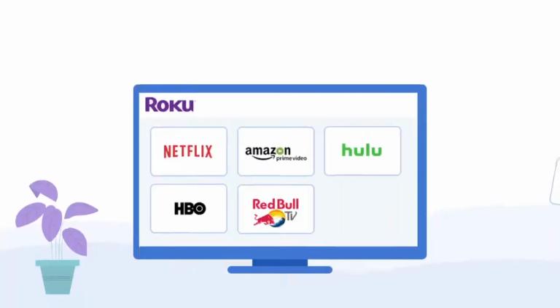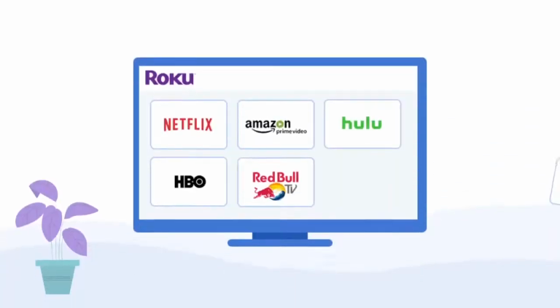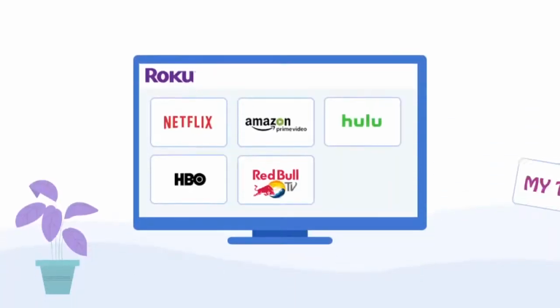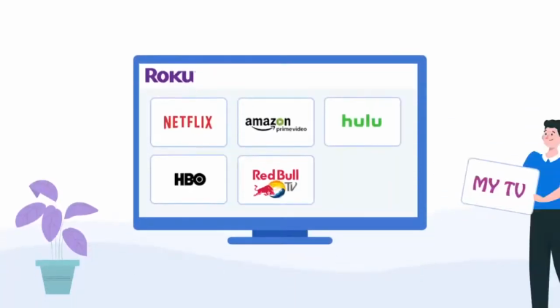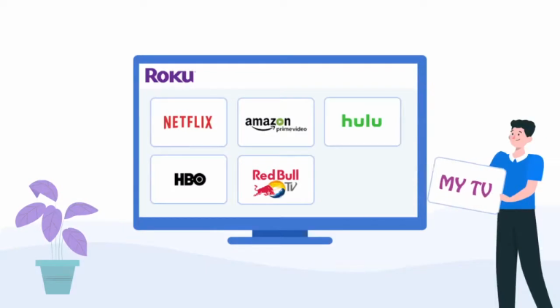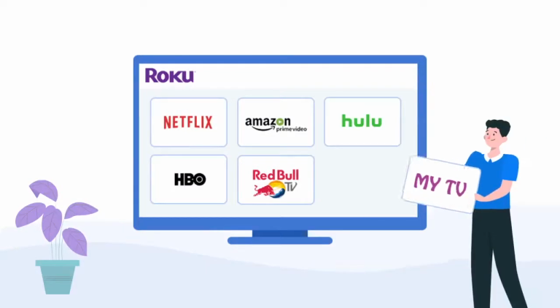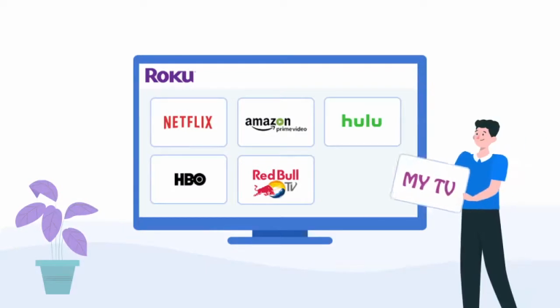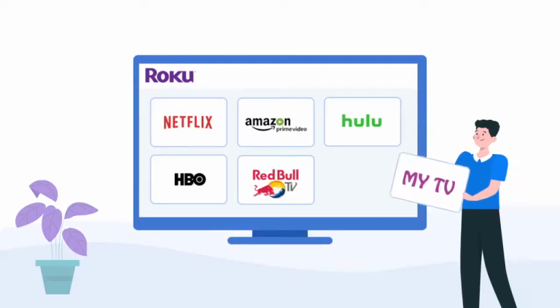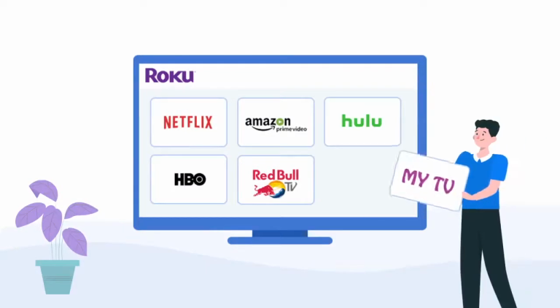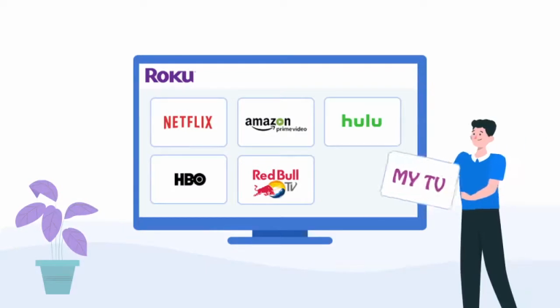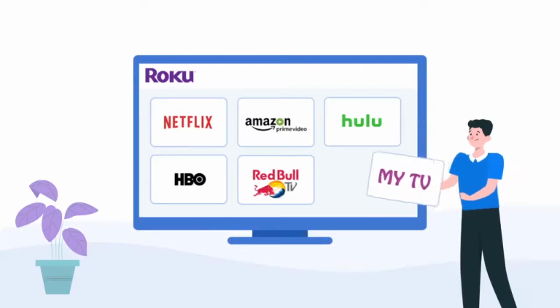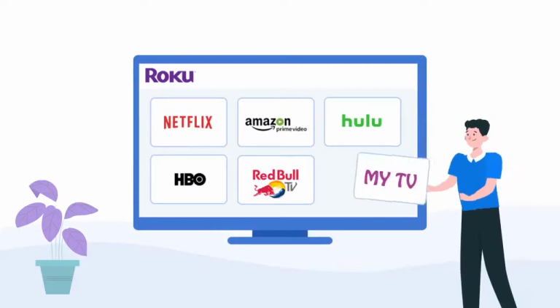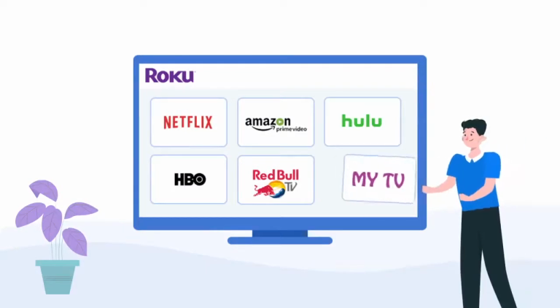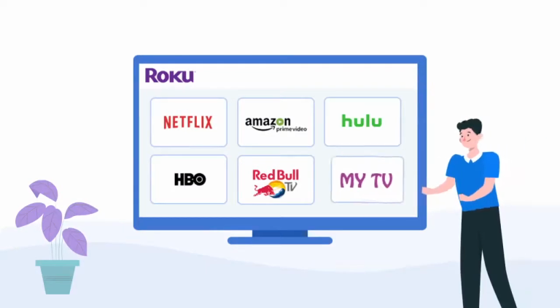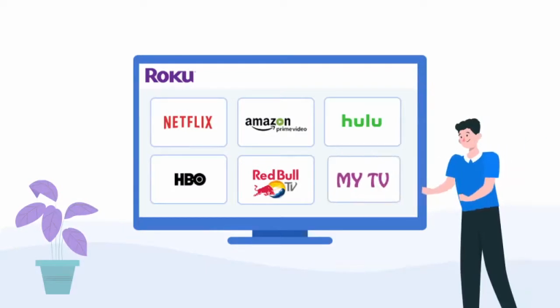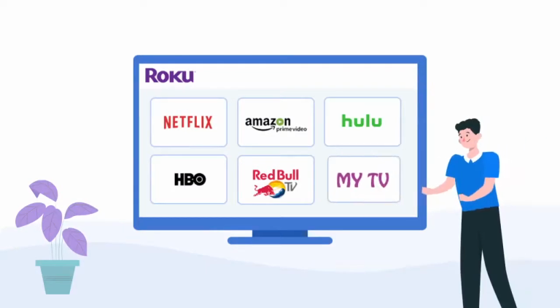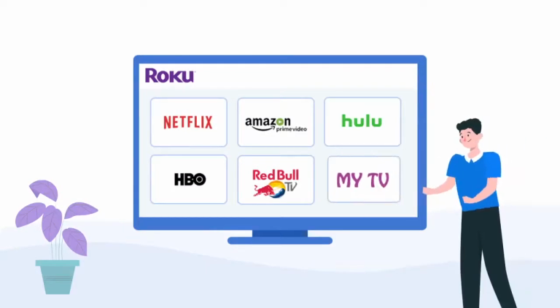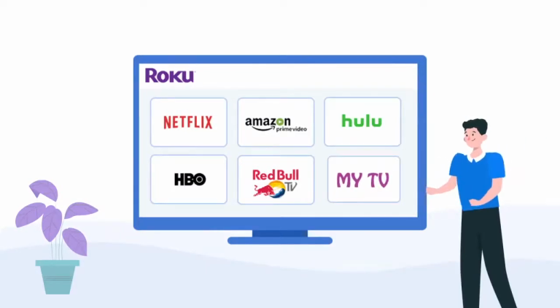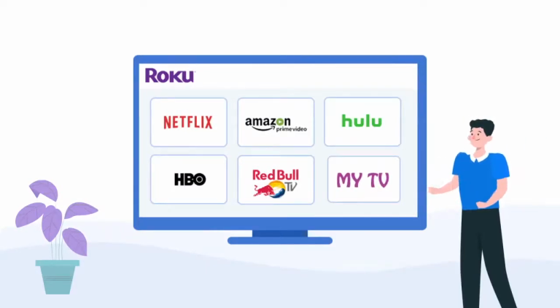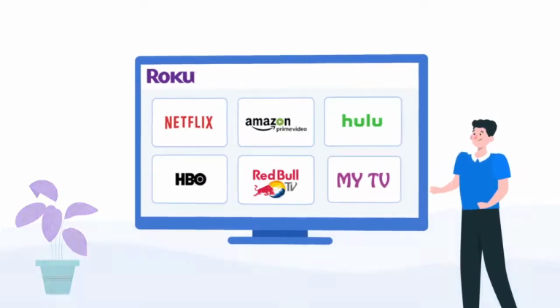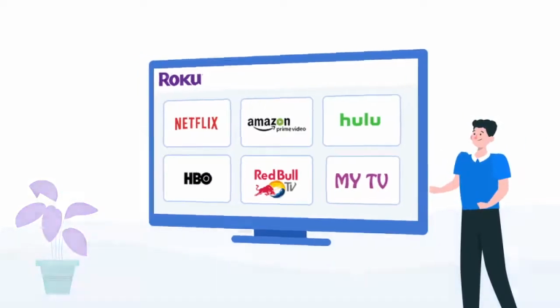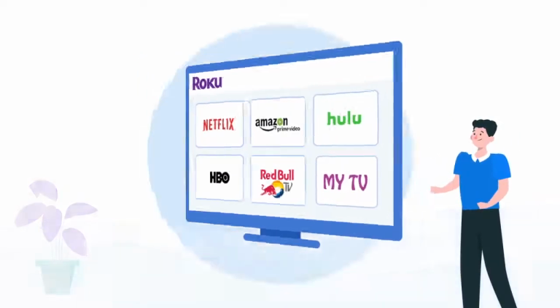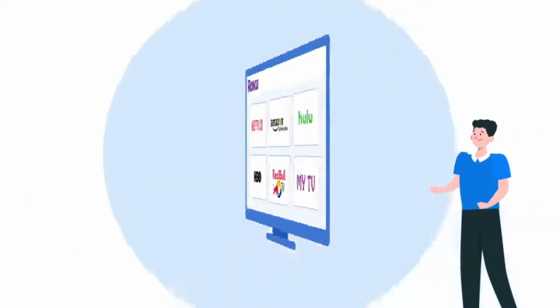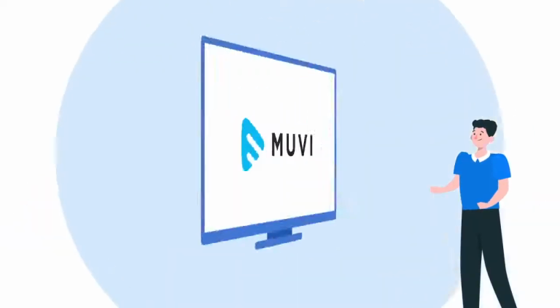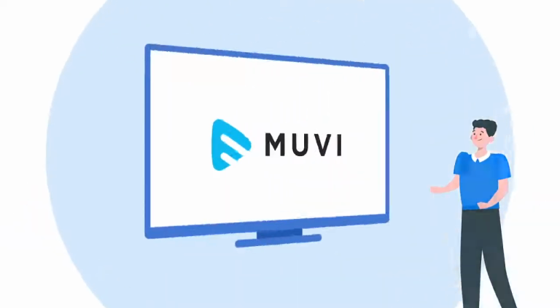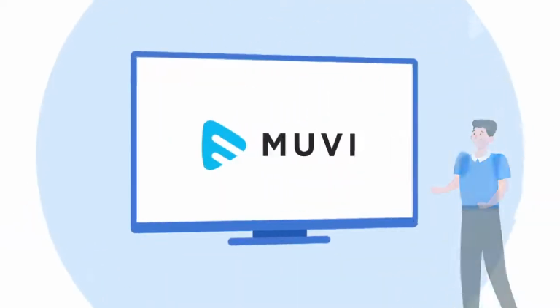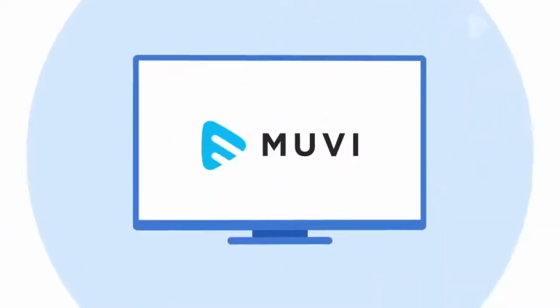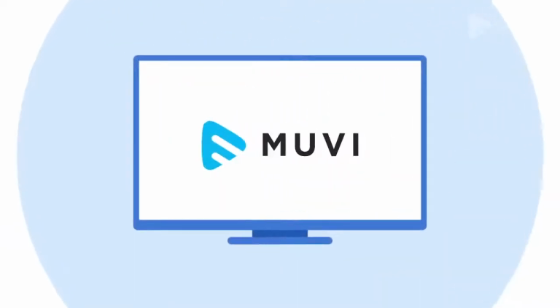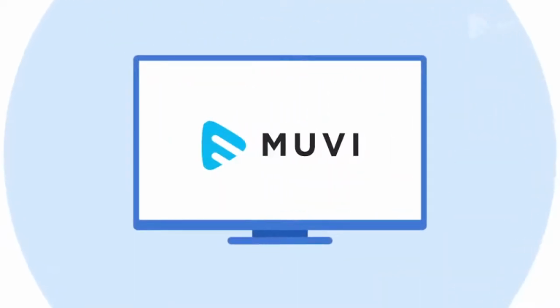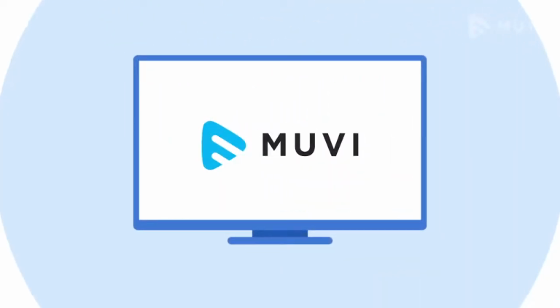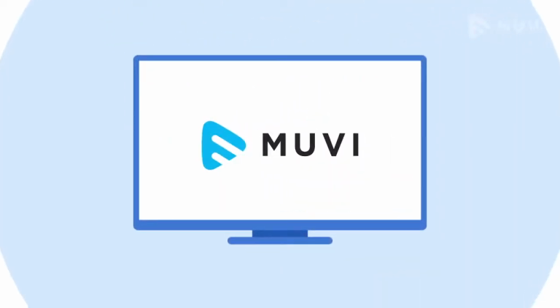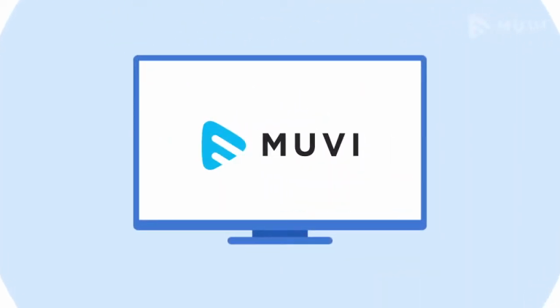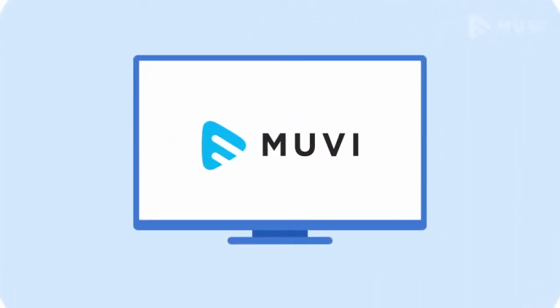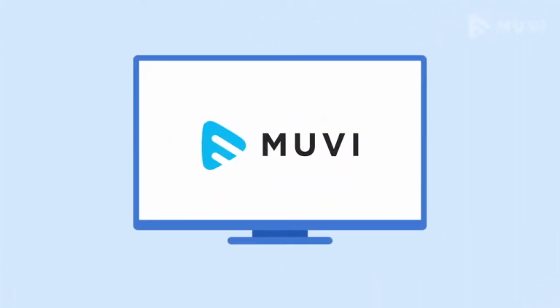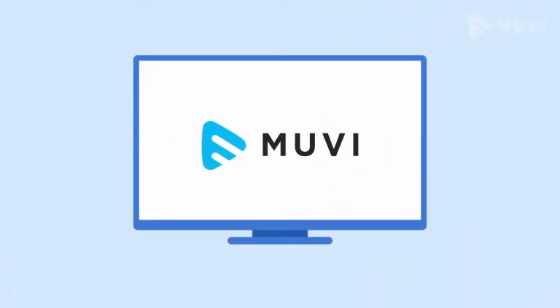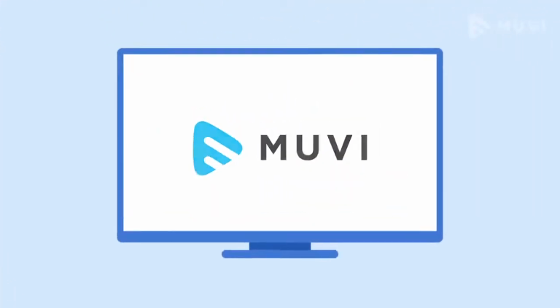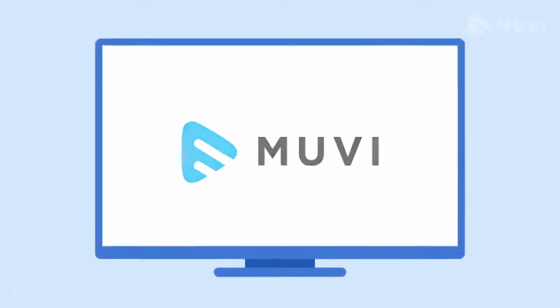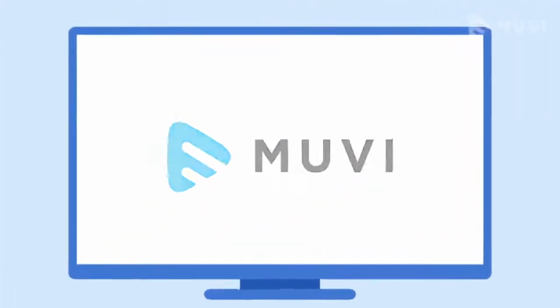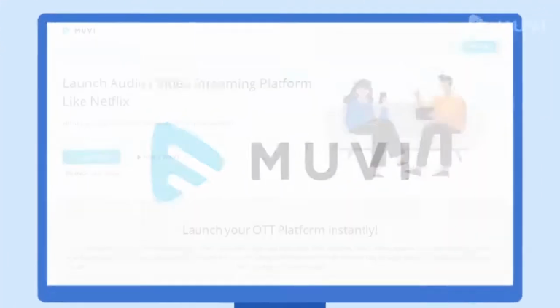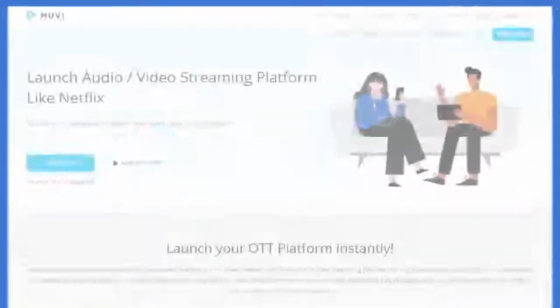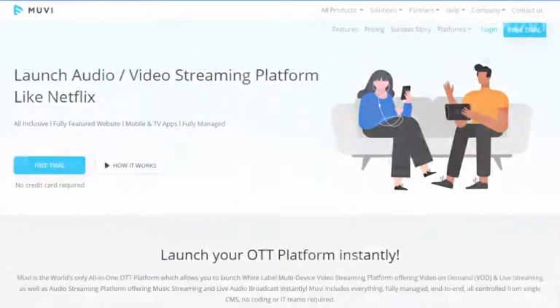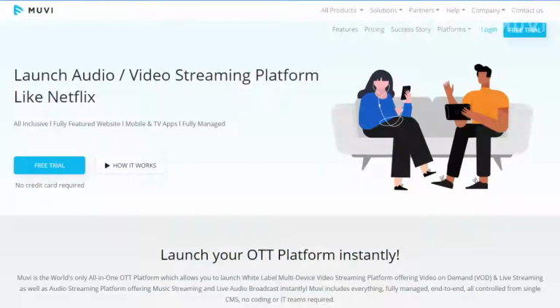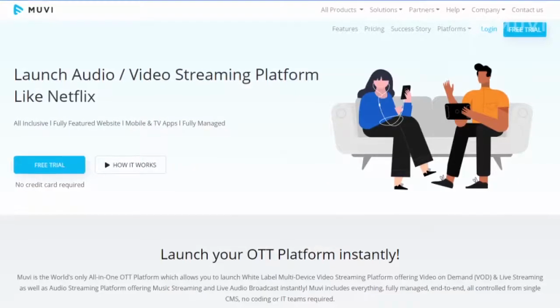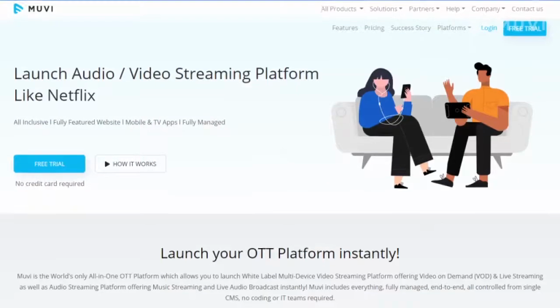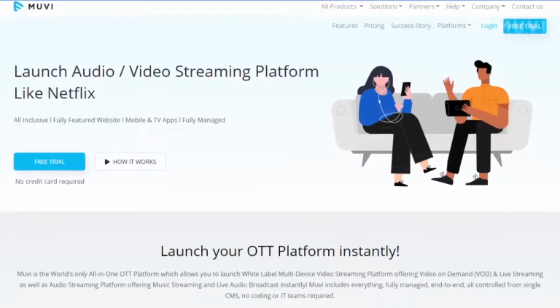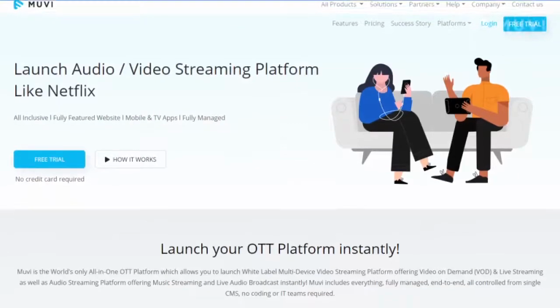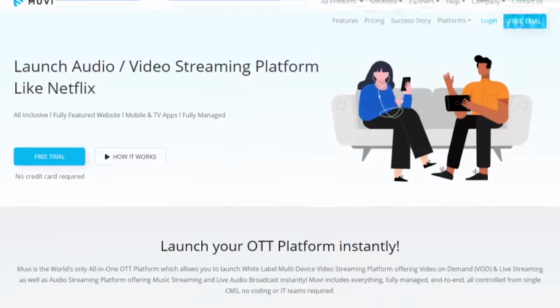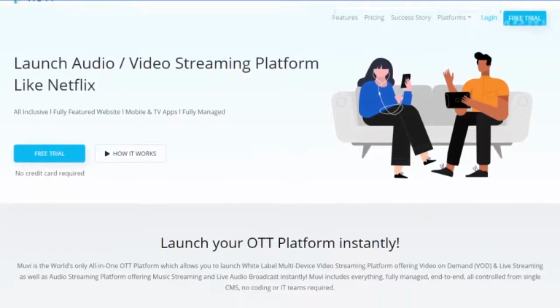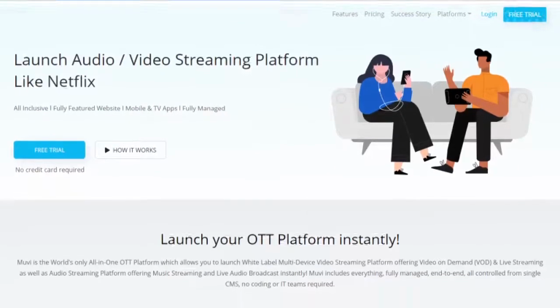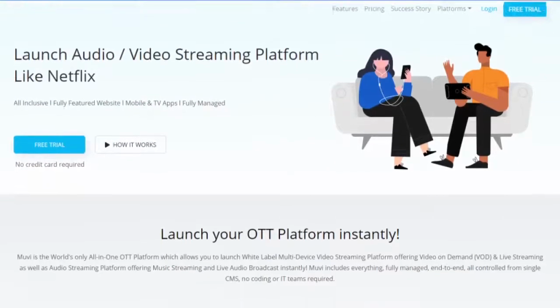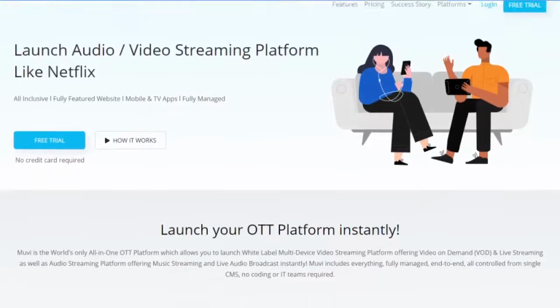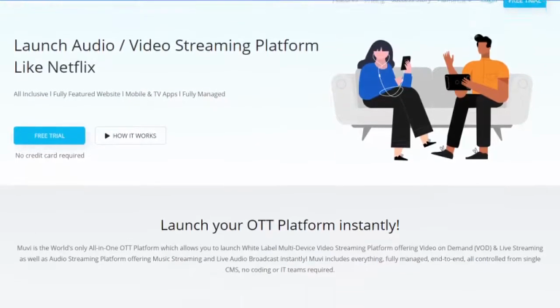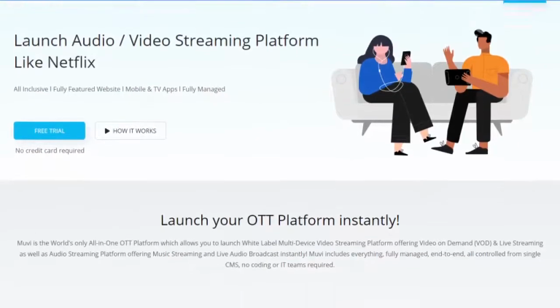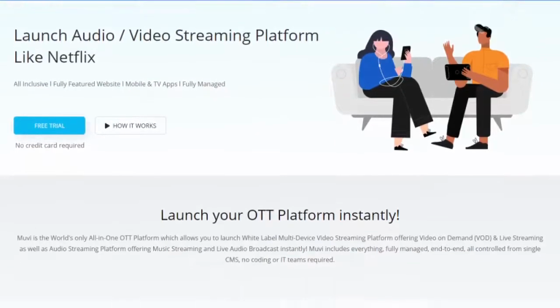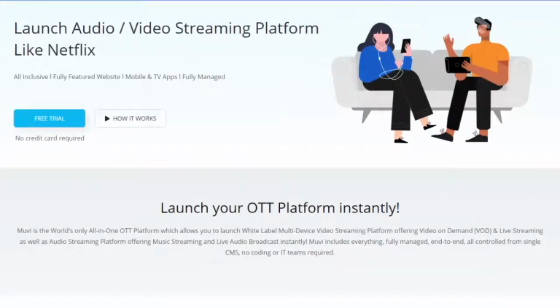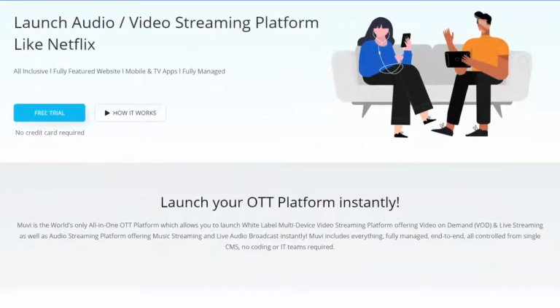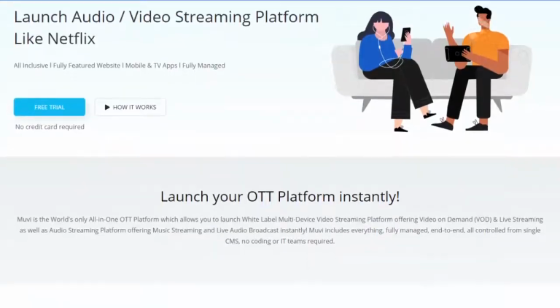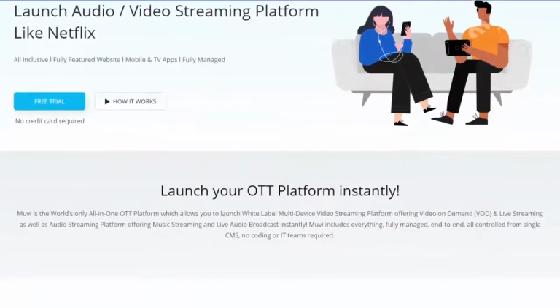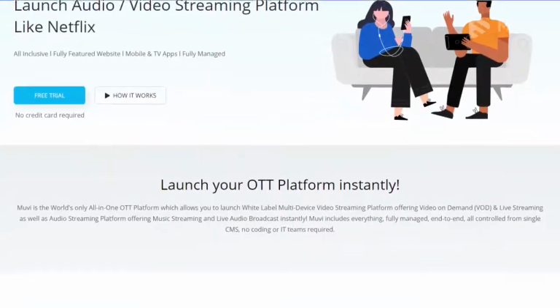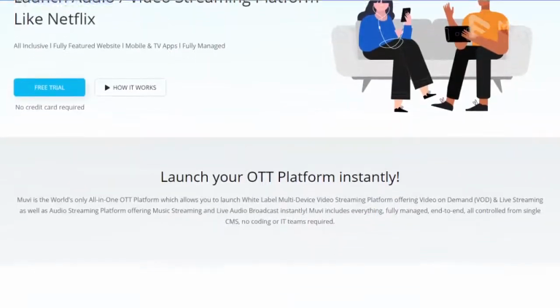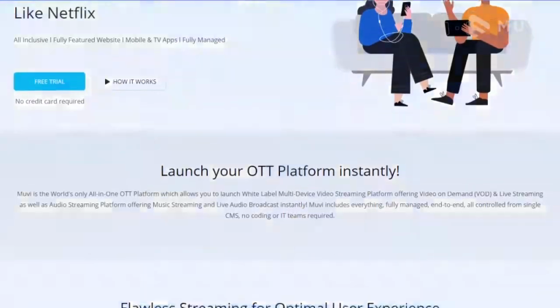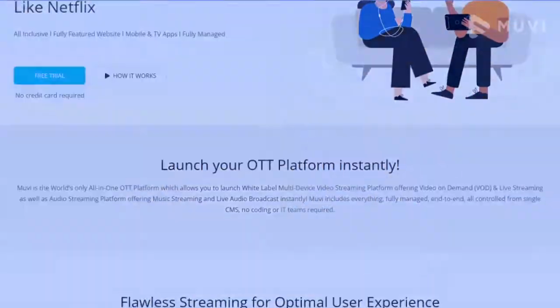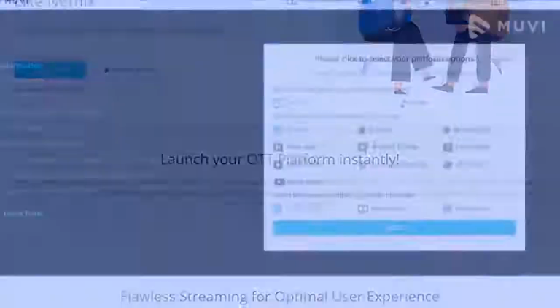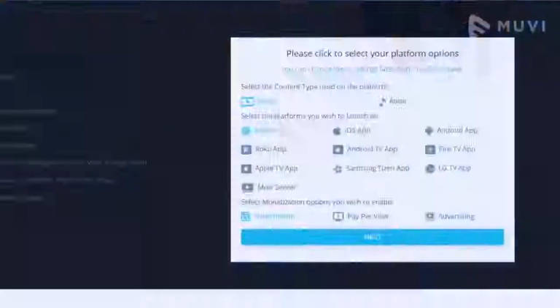If you are looking to build your own Roku app, Movie is the best choice for you — the fastest in the industry, guaranteed.